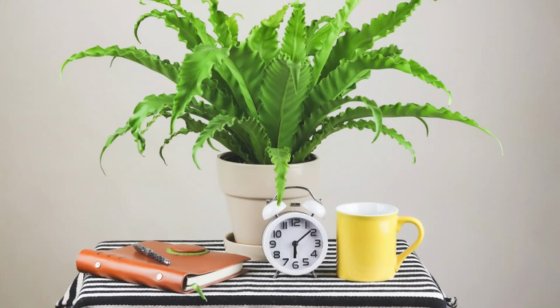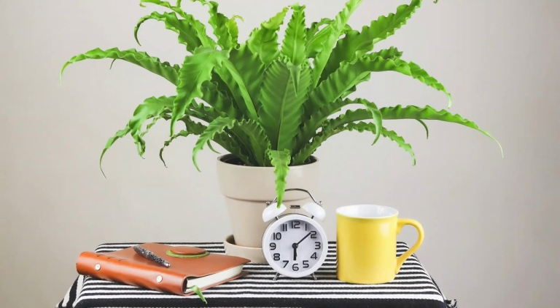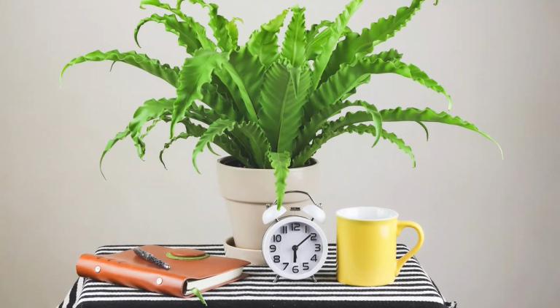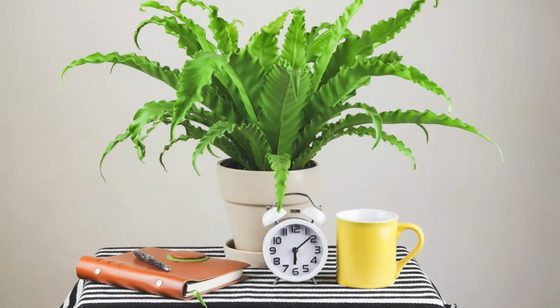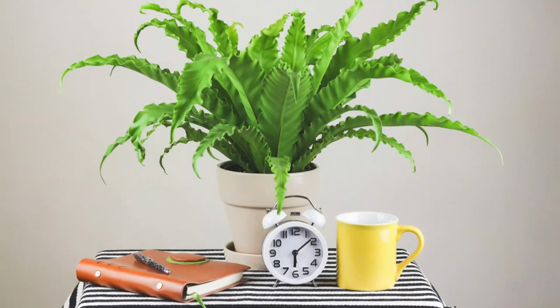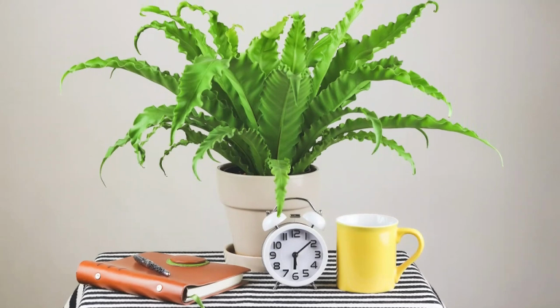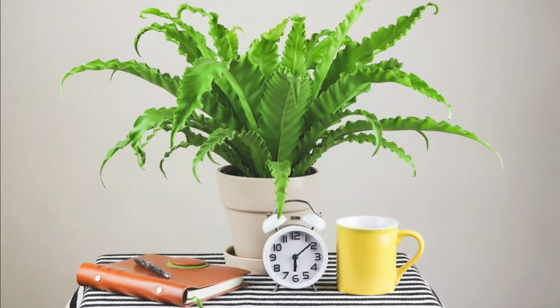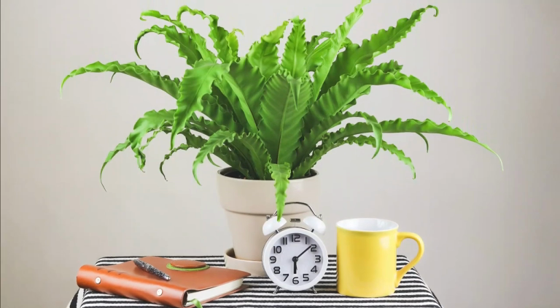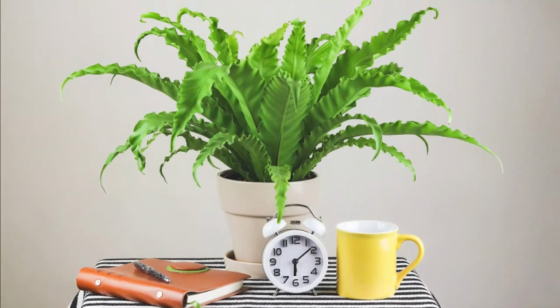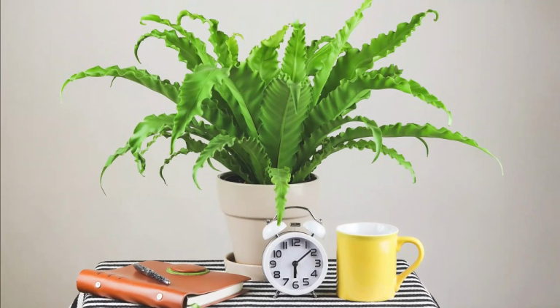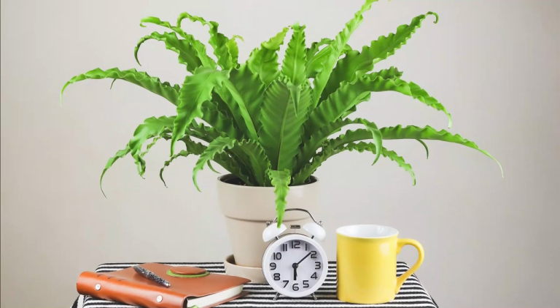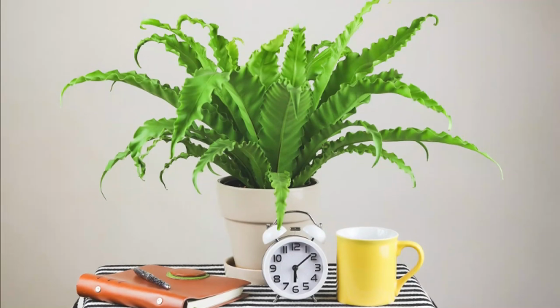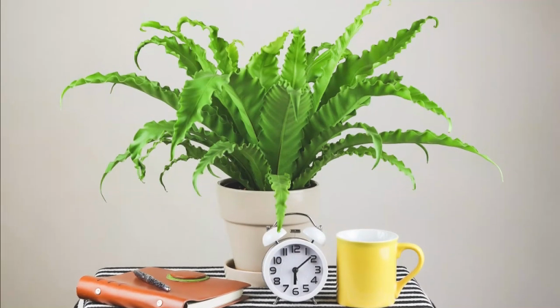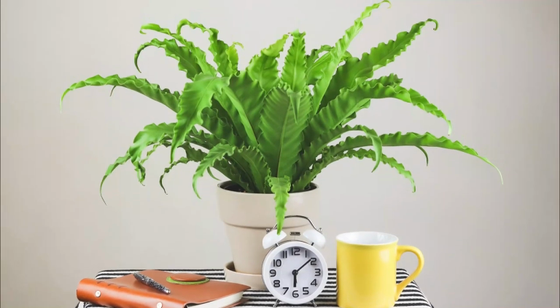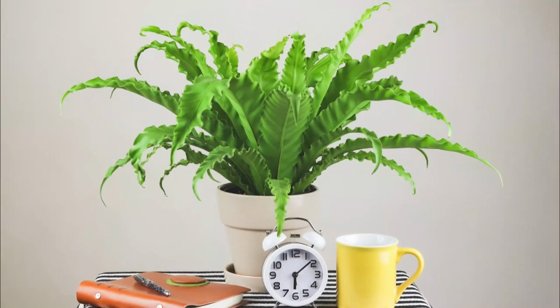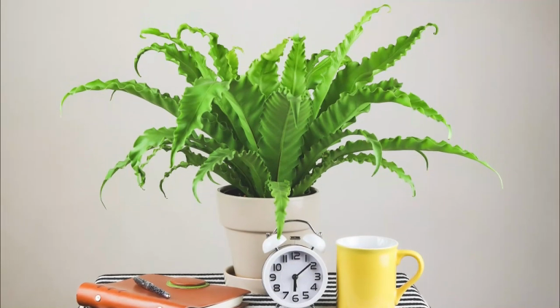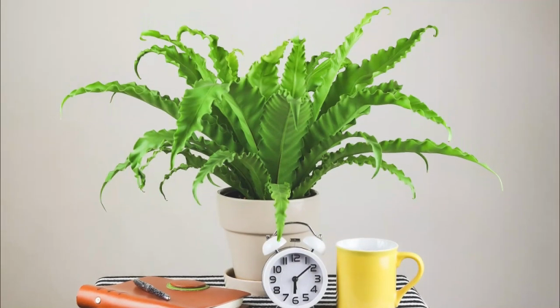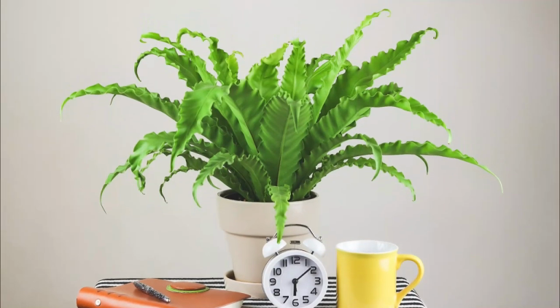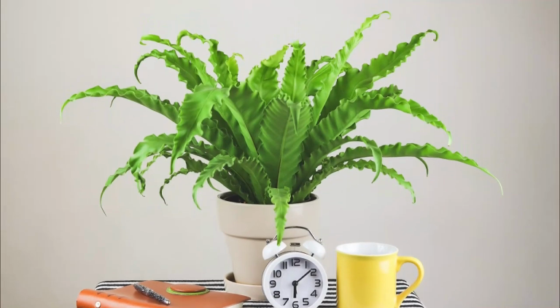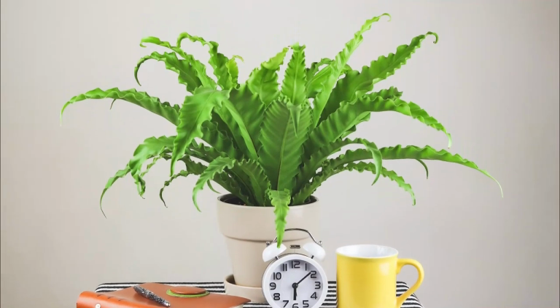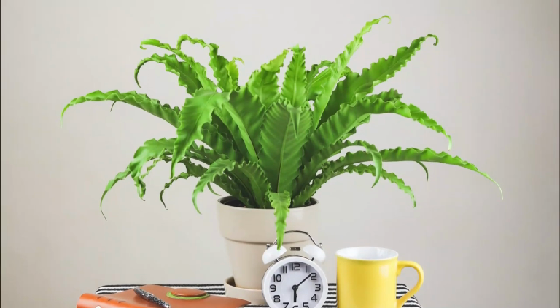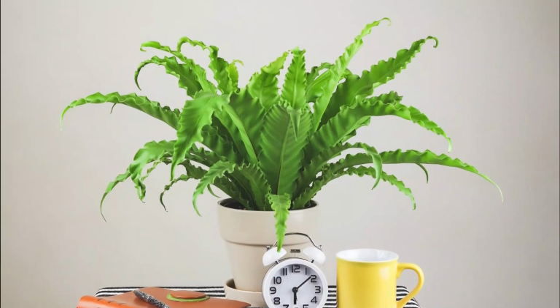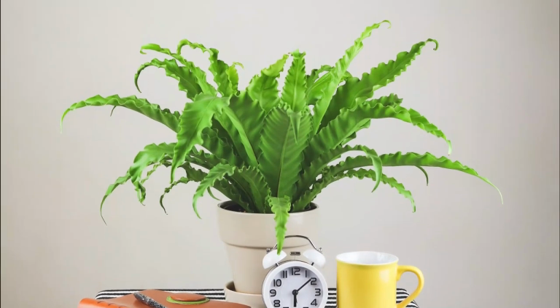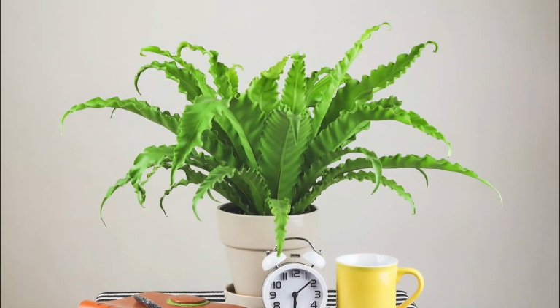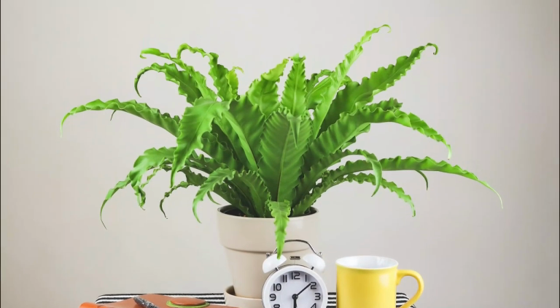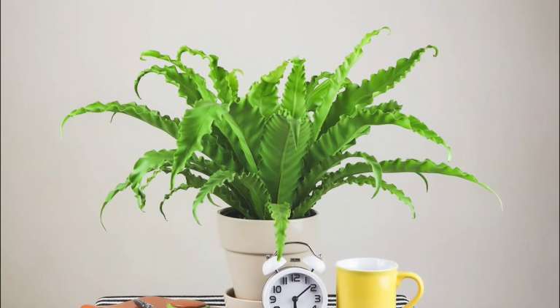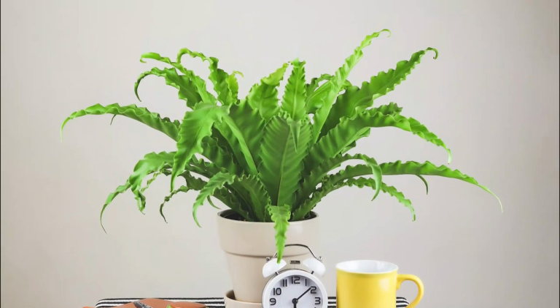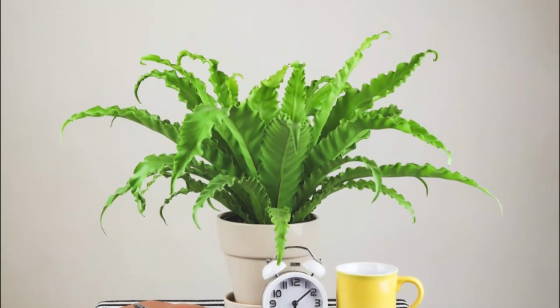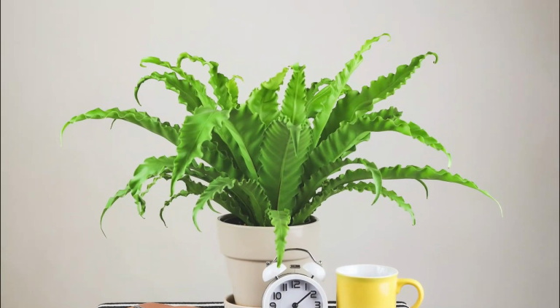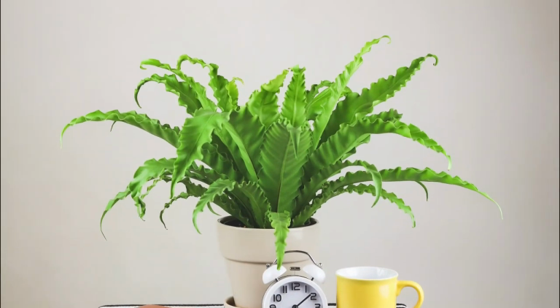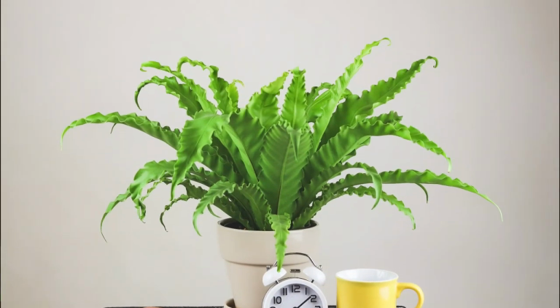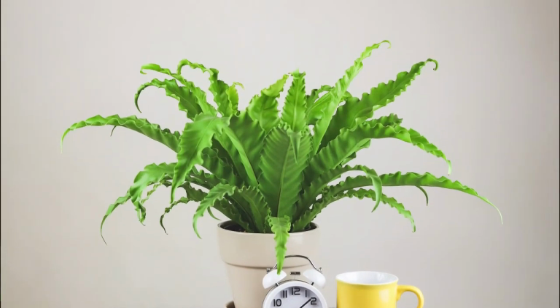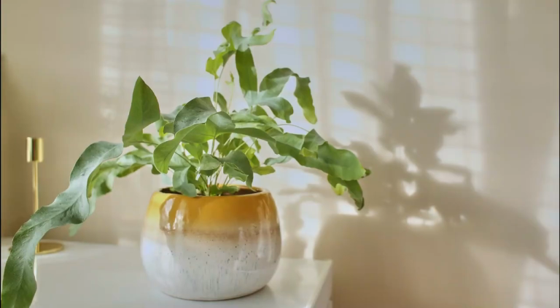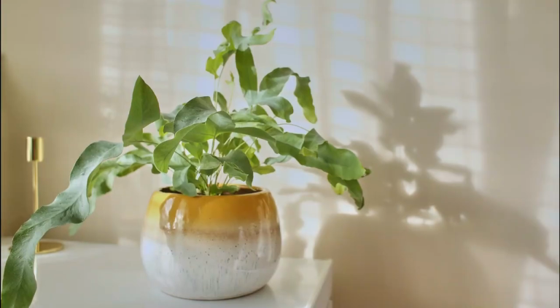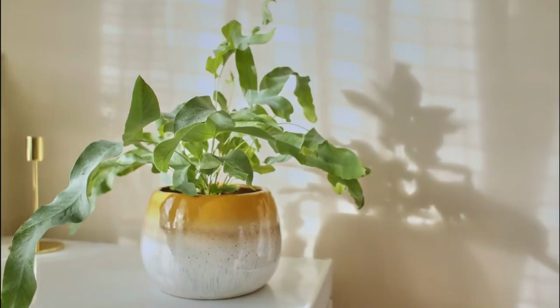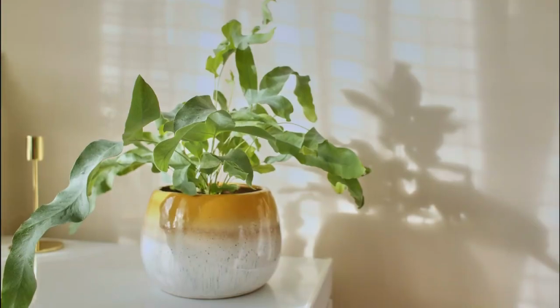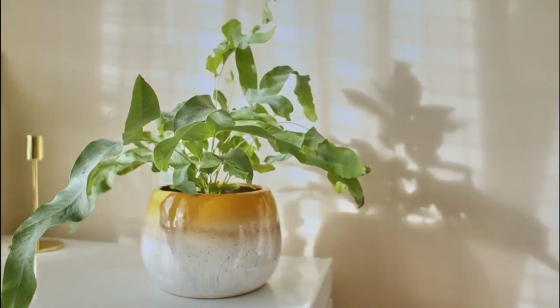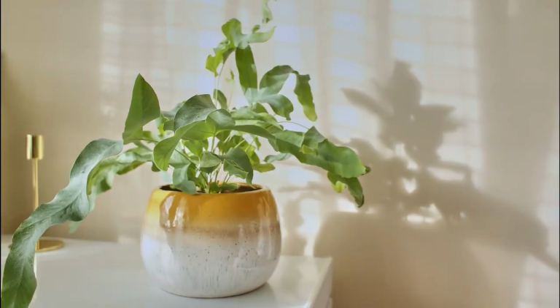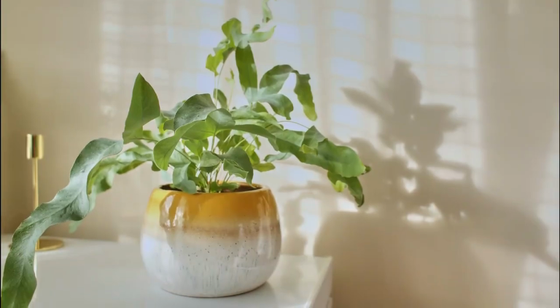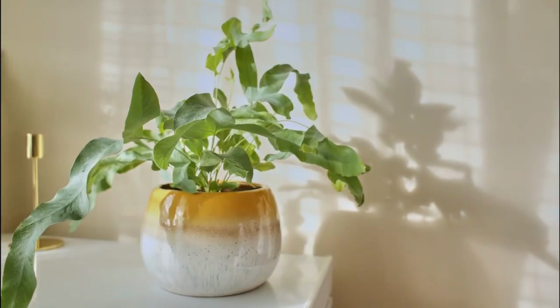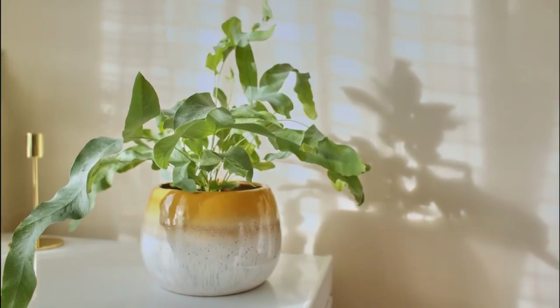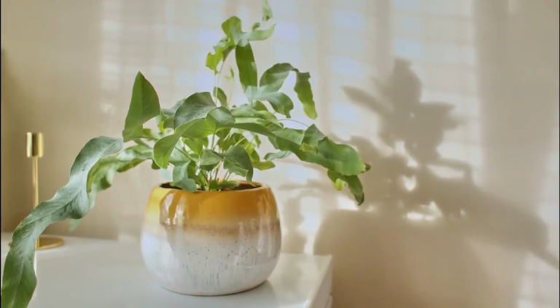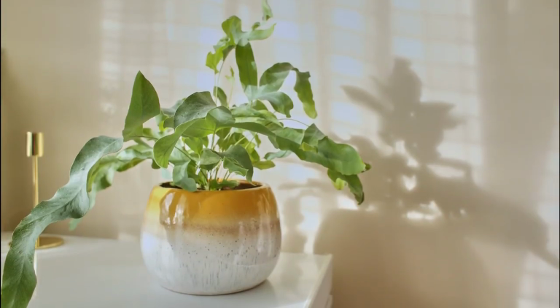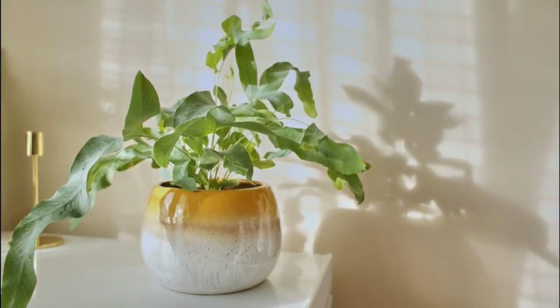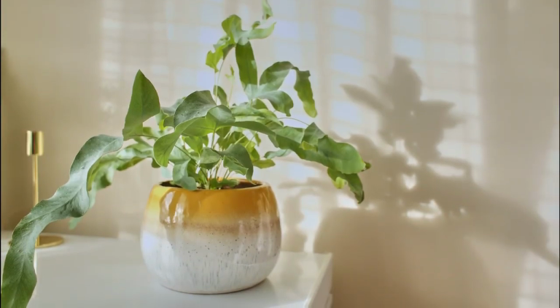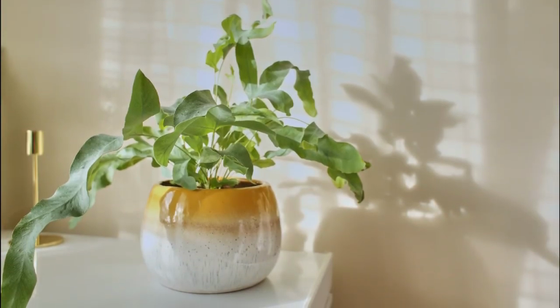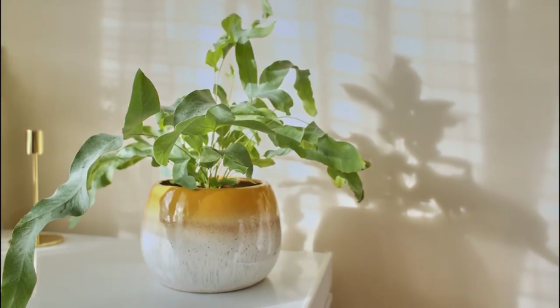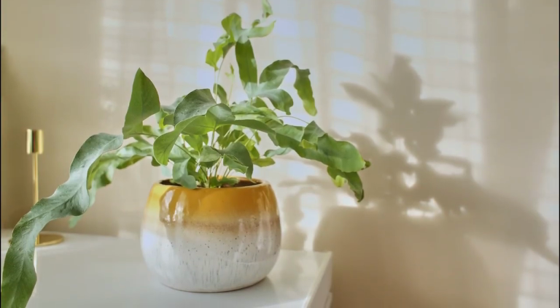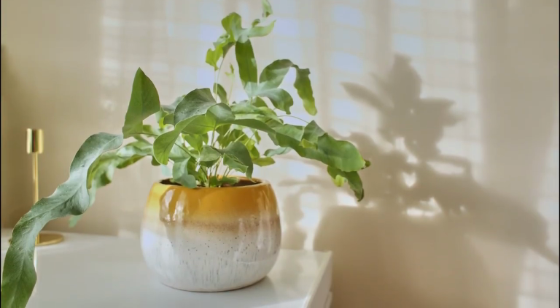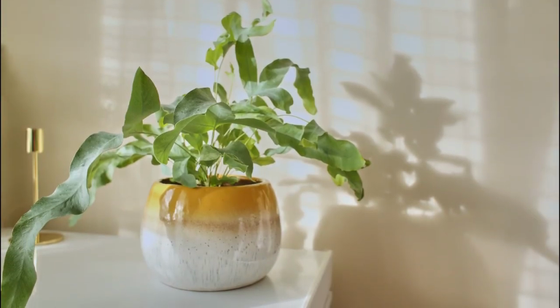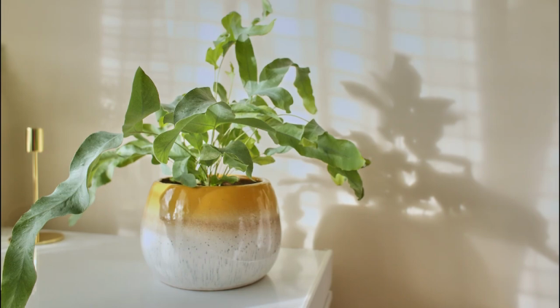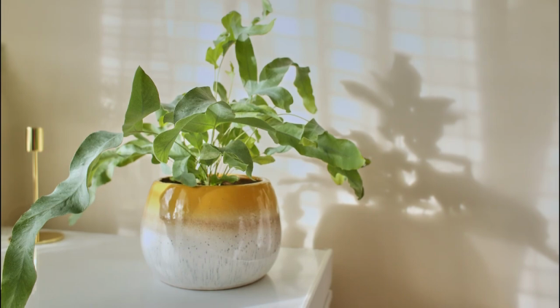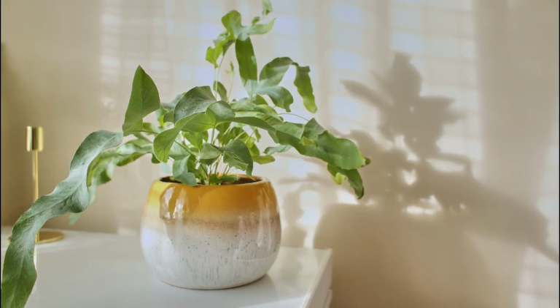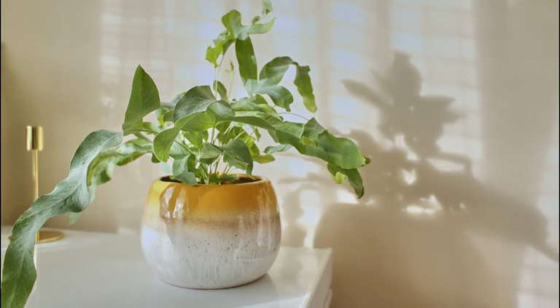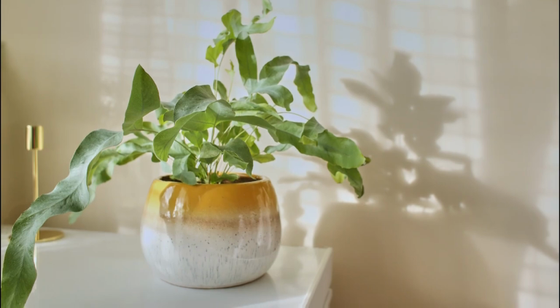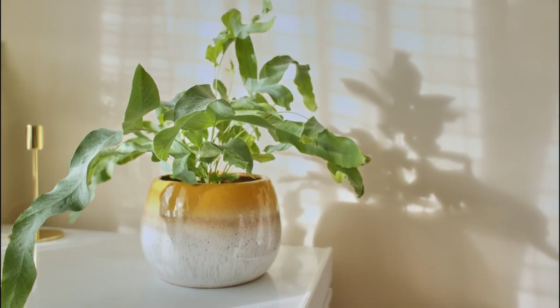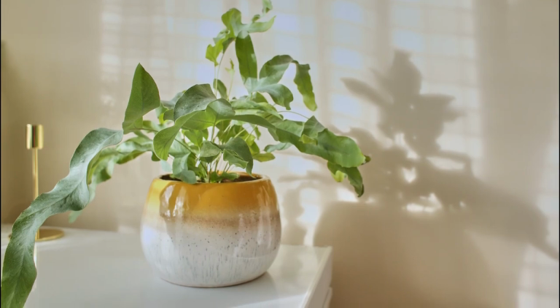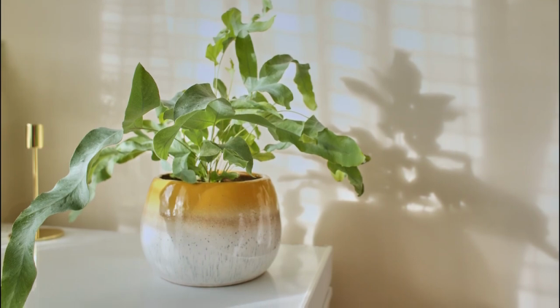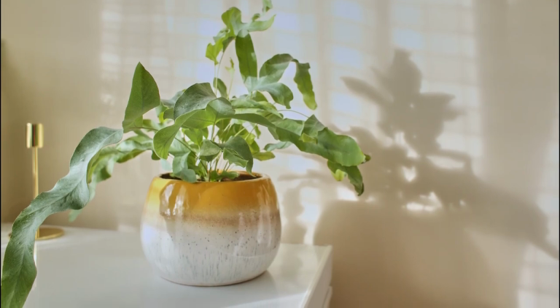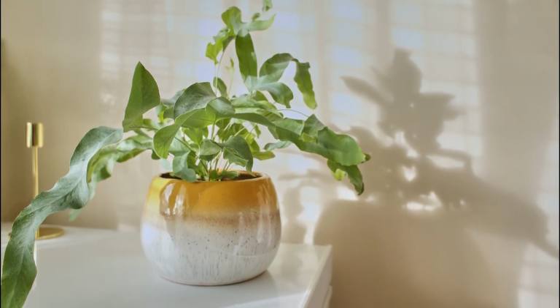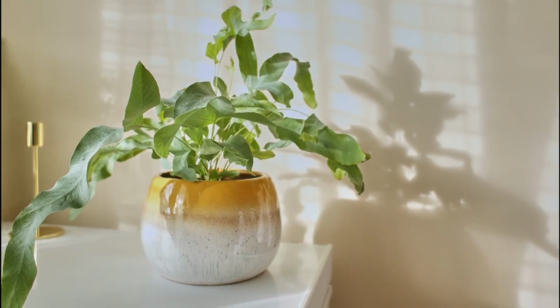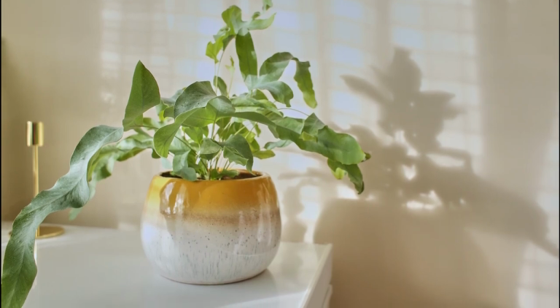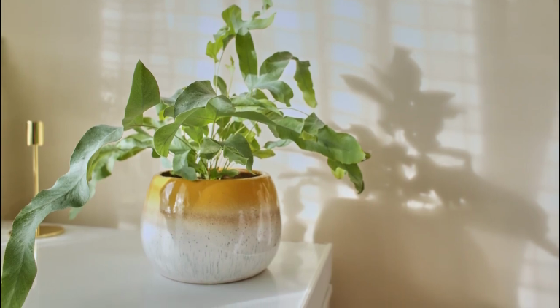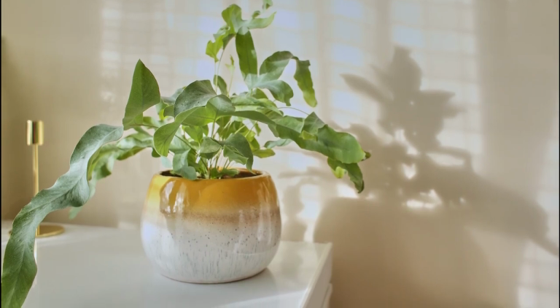Want to know how to get your indoor fern dense and fuller? Watch till the end to find out all the tips and tricks for achieving it.